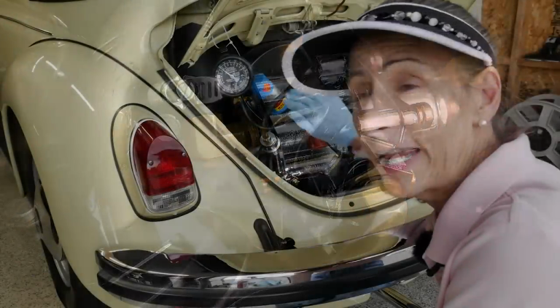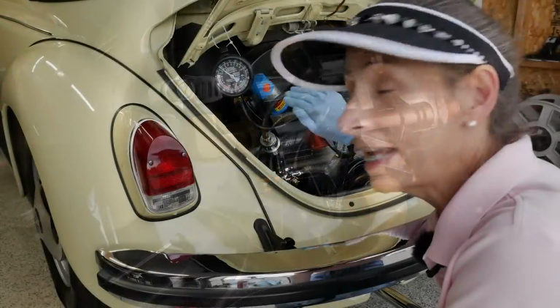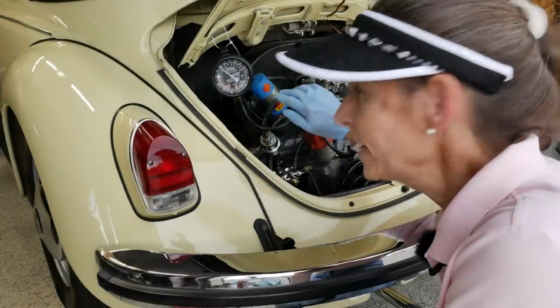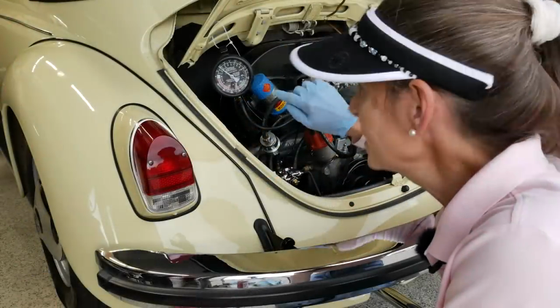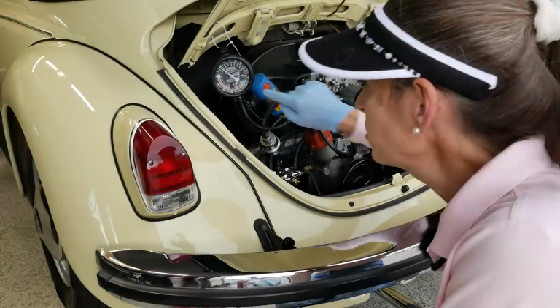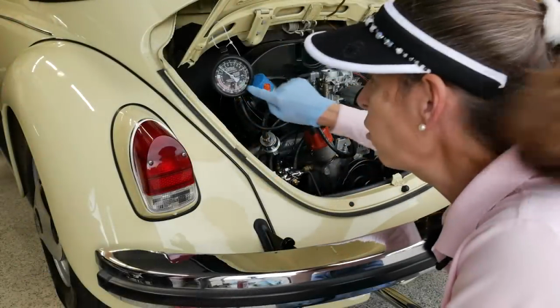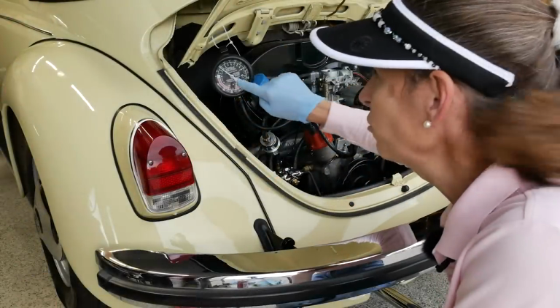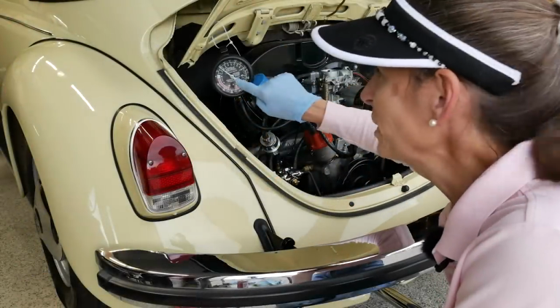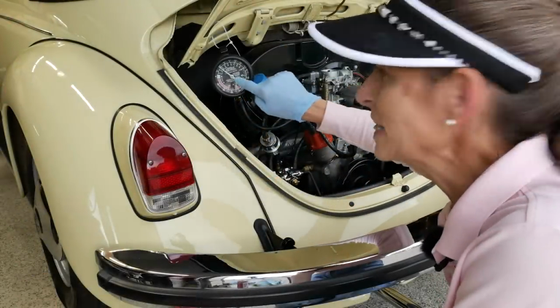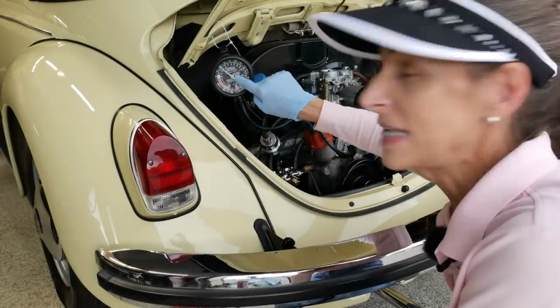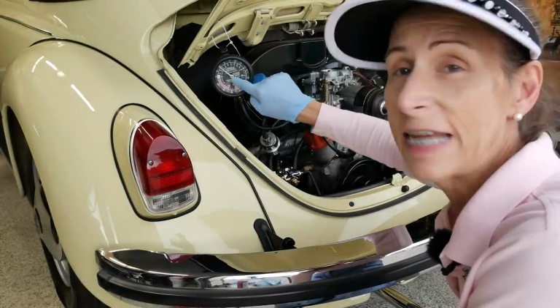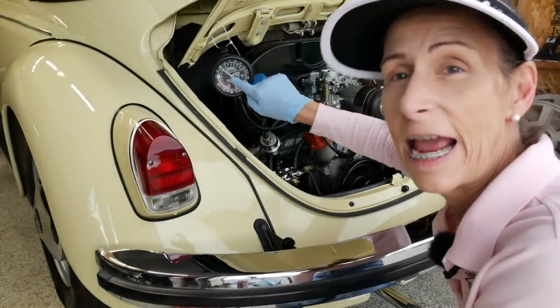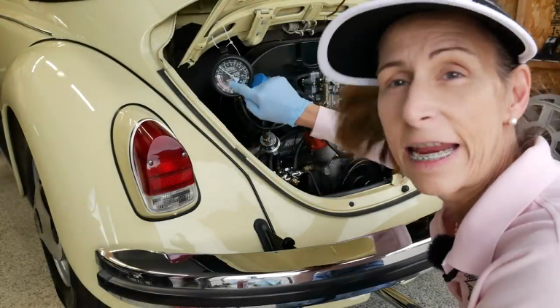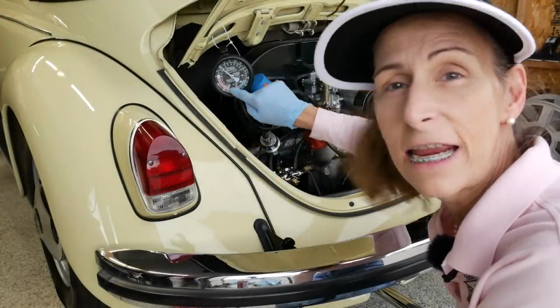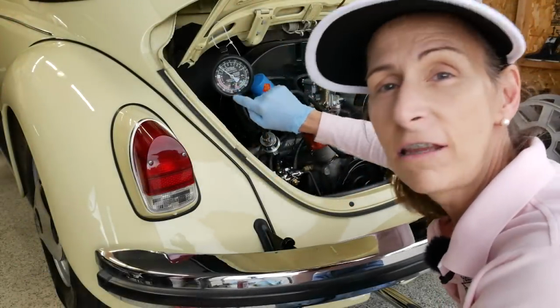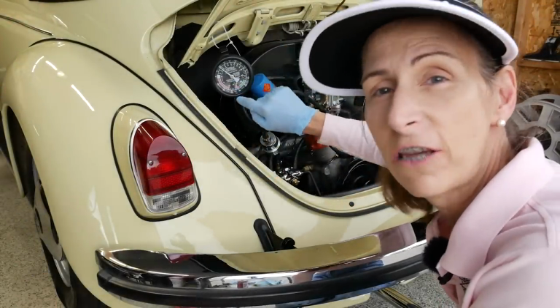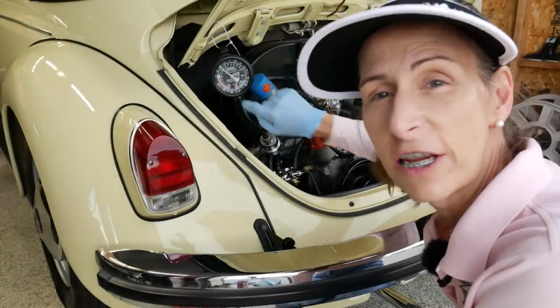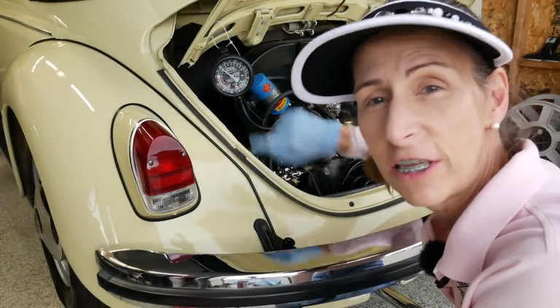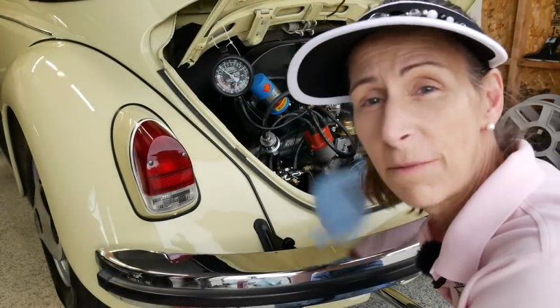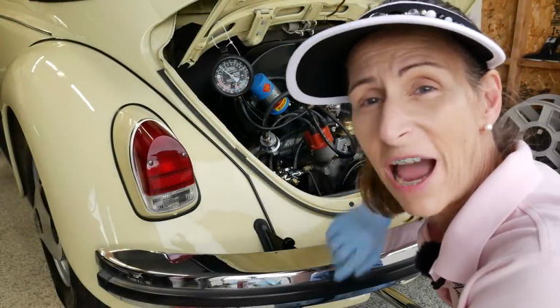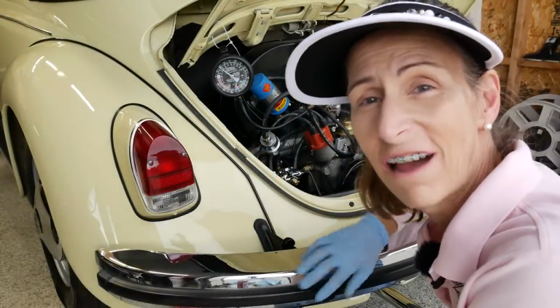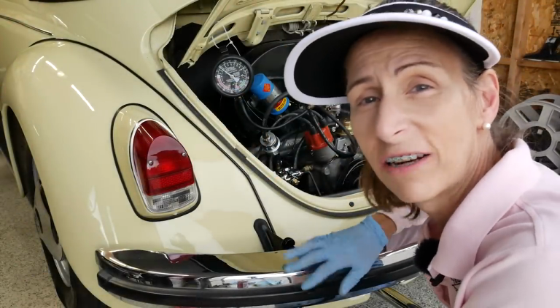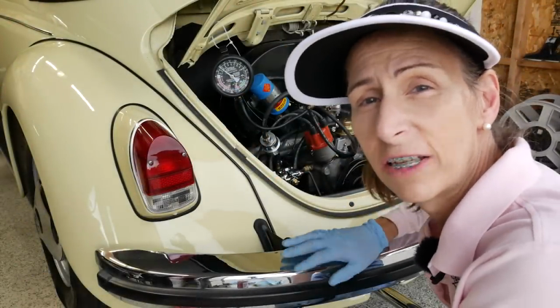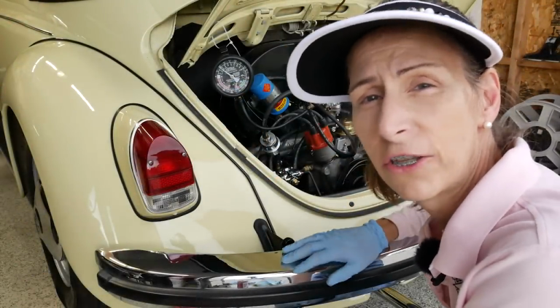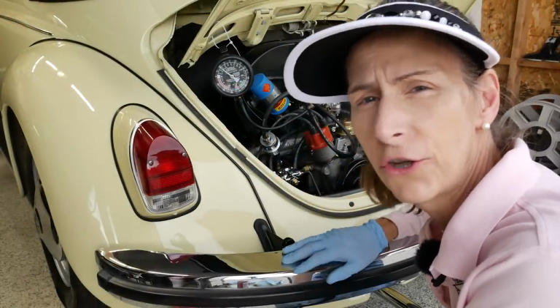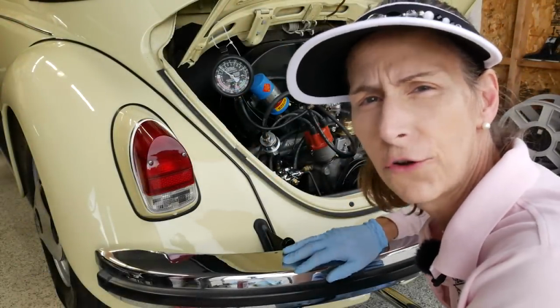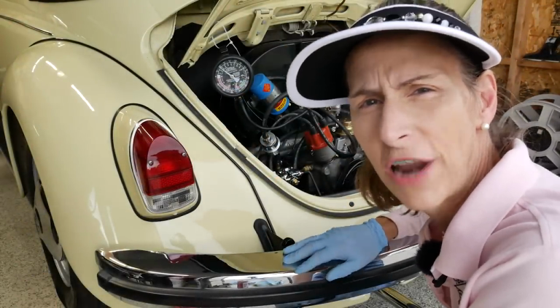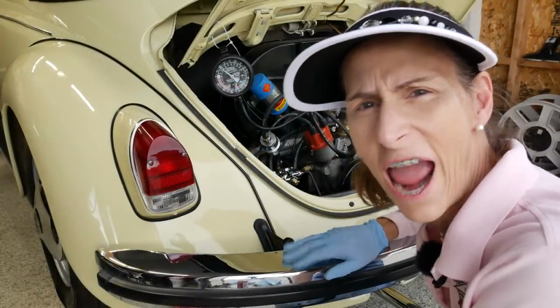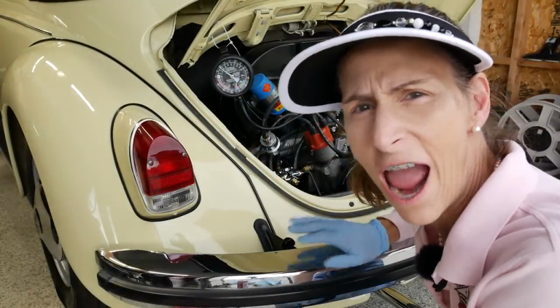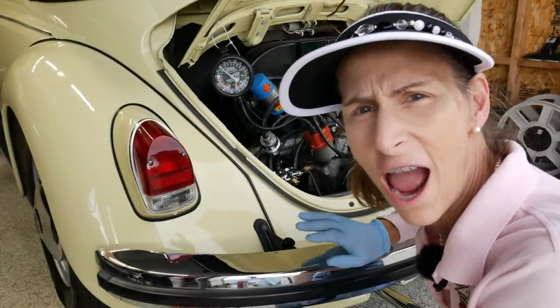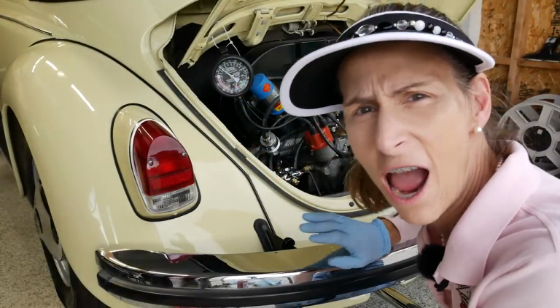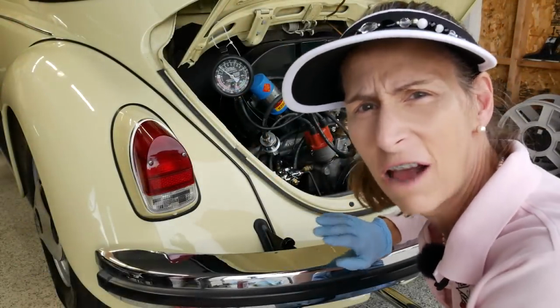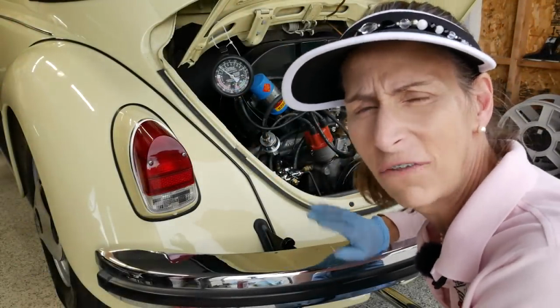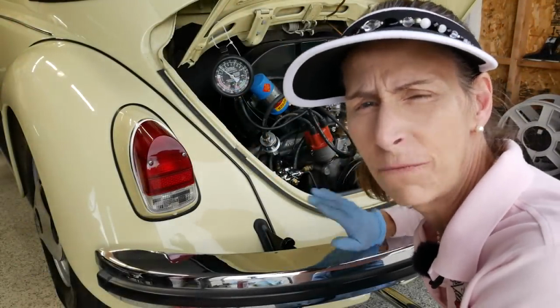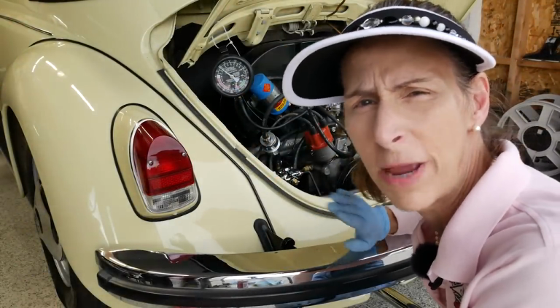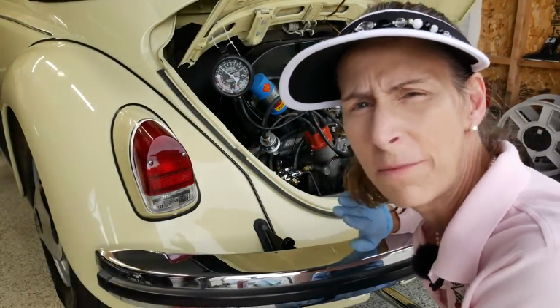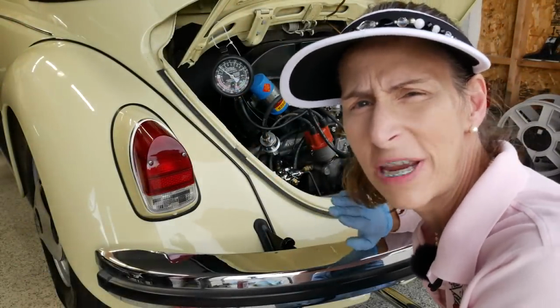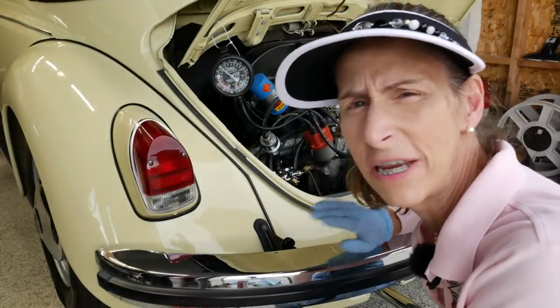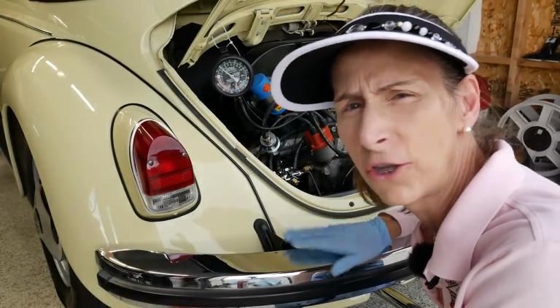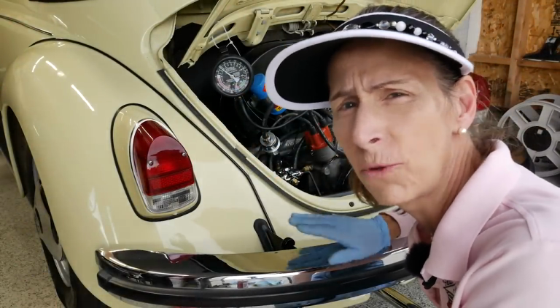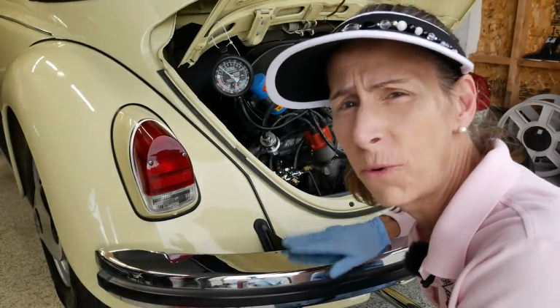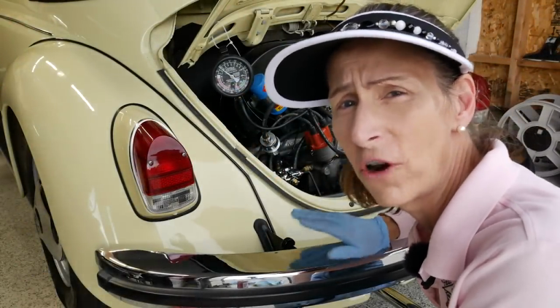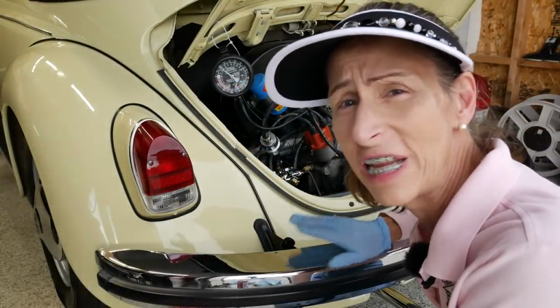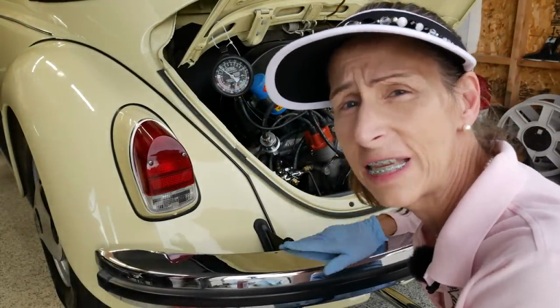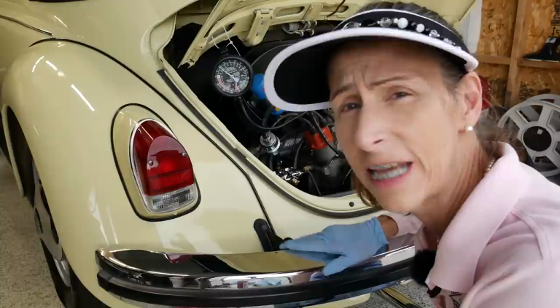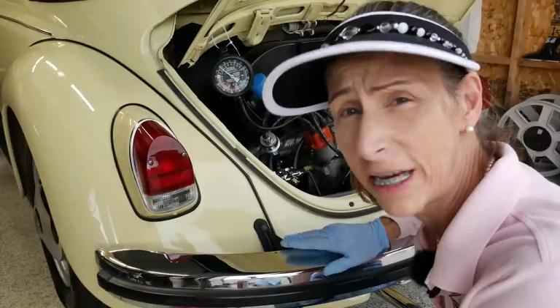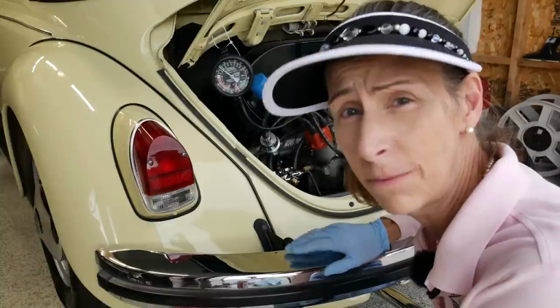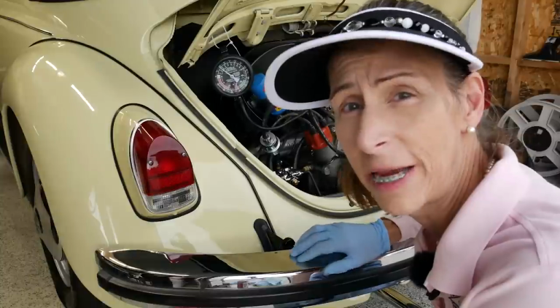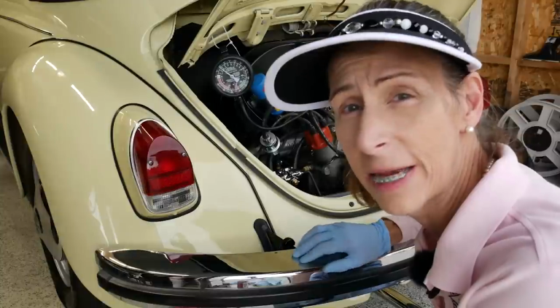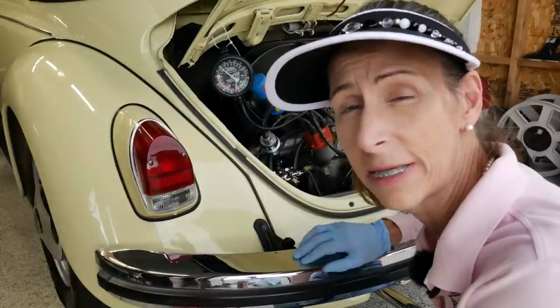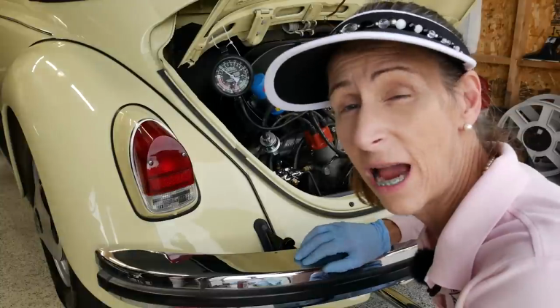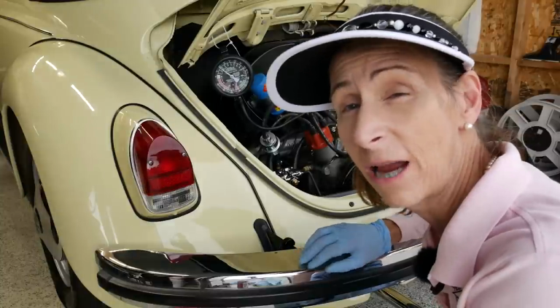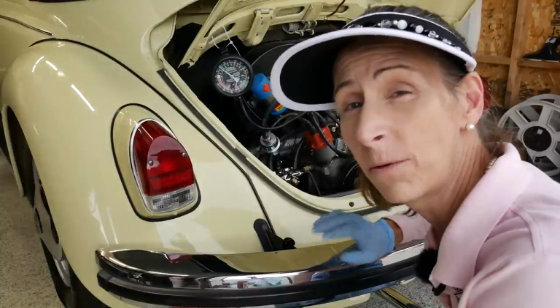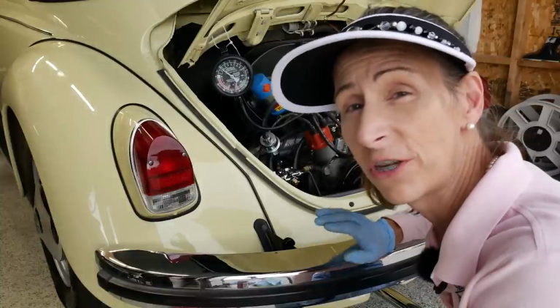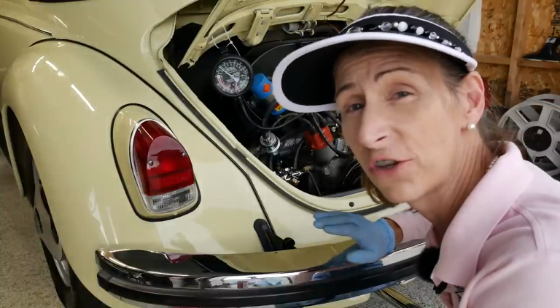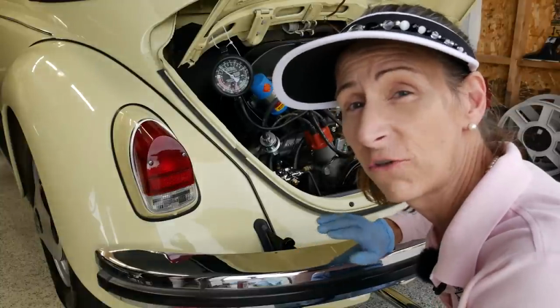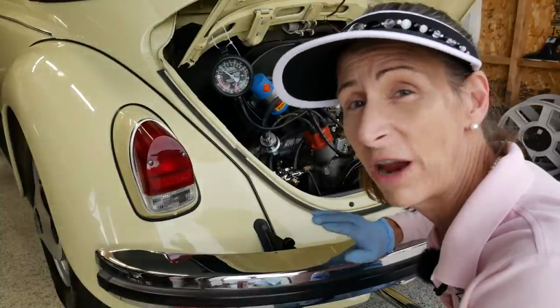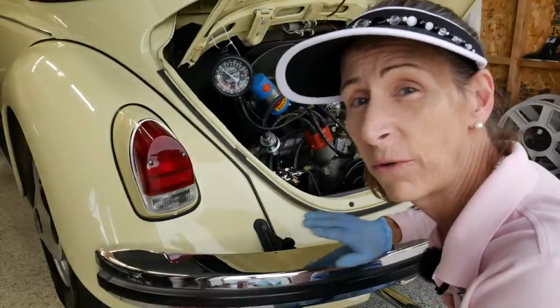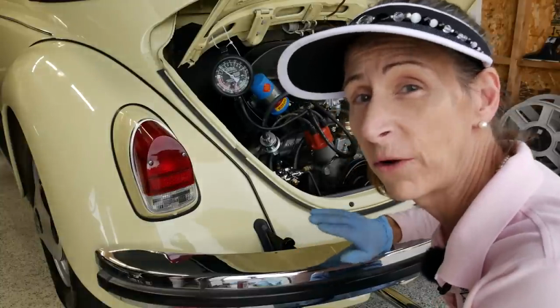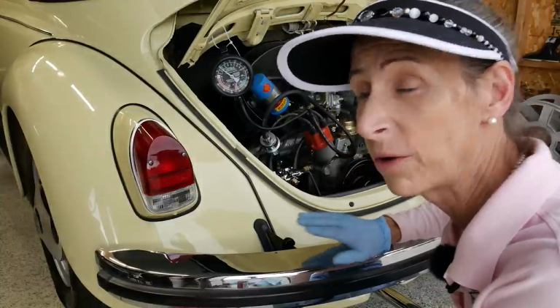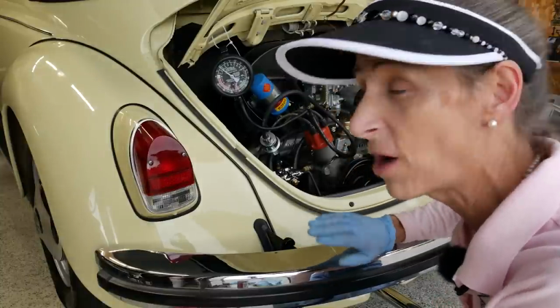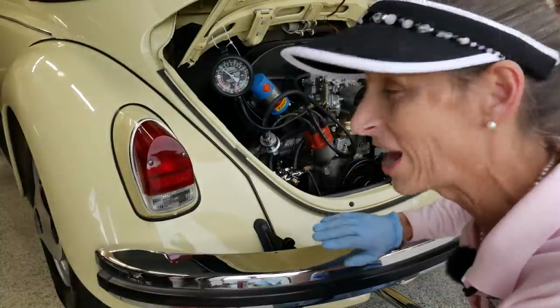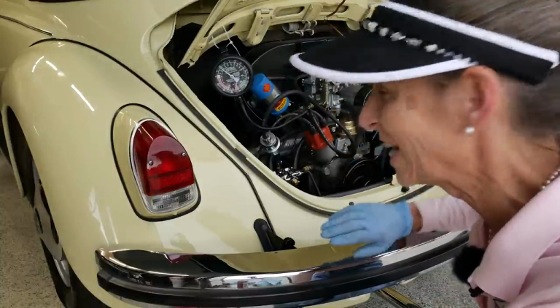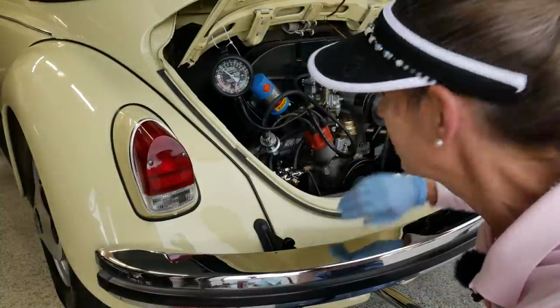It is holding steady at just about two and a half, maybe 2.6 psi, which is right where we want it.